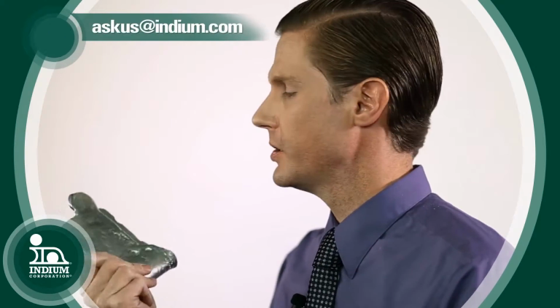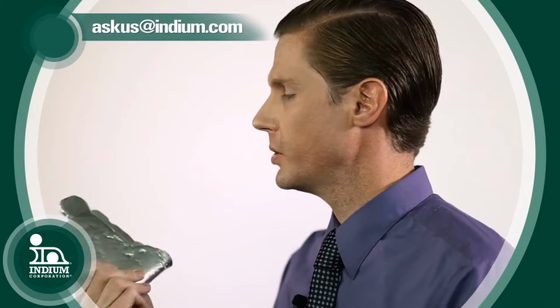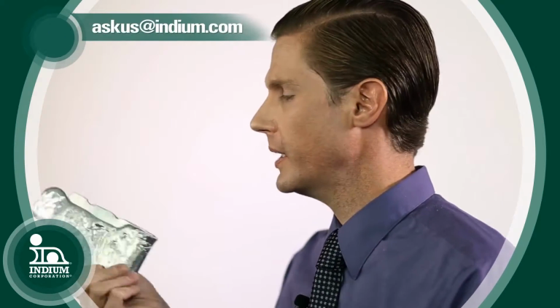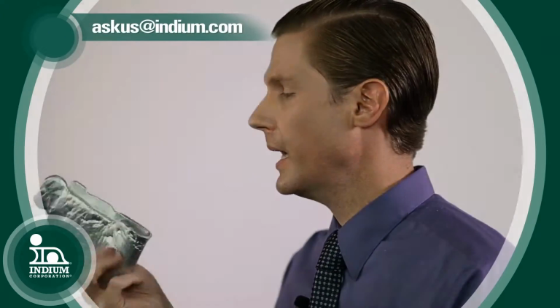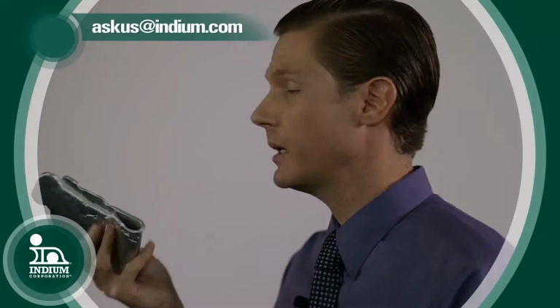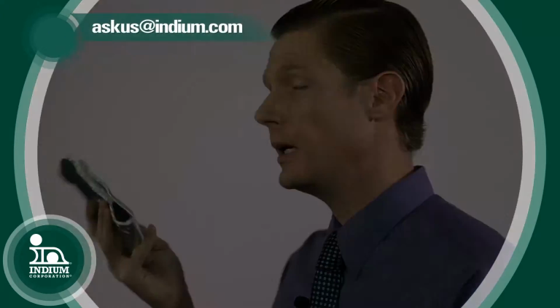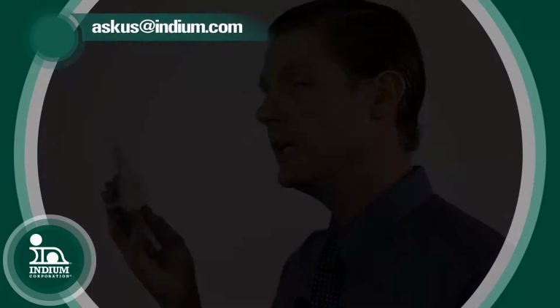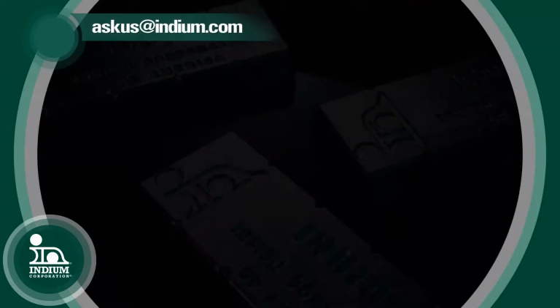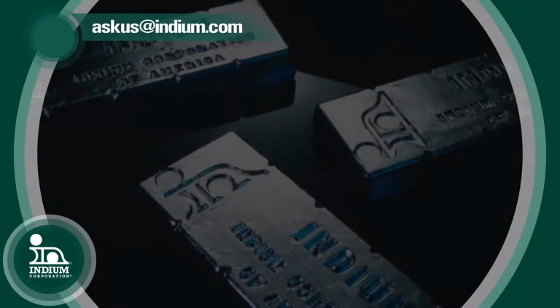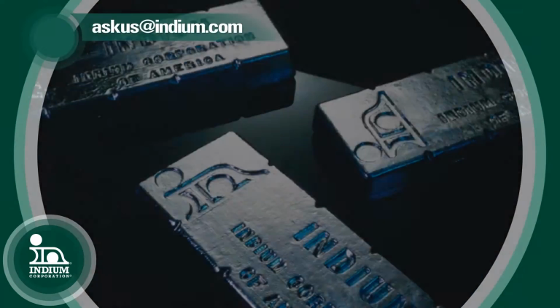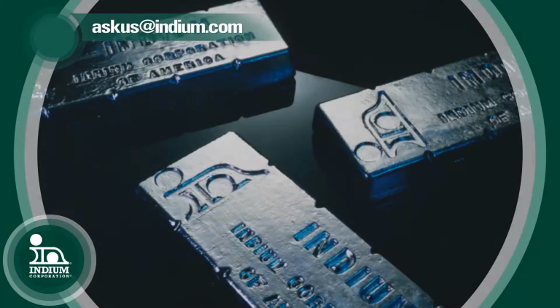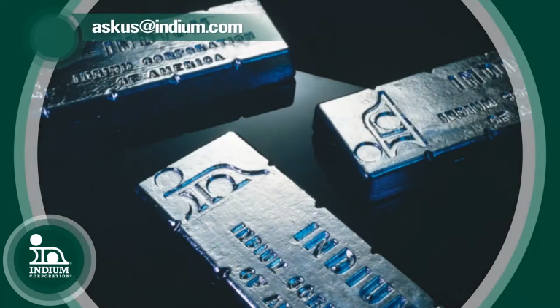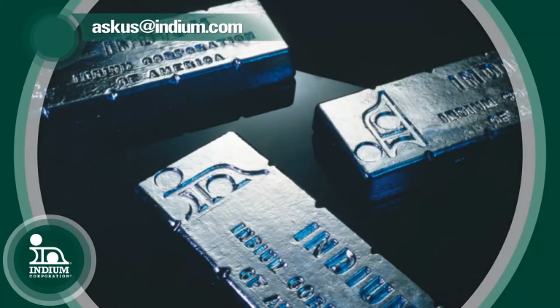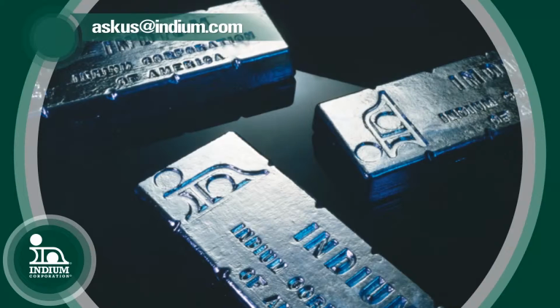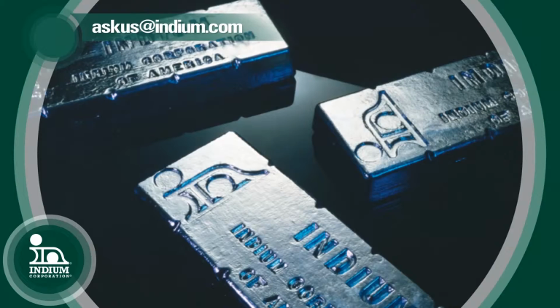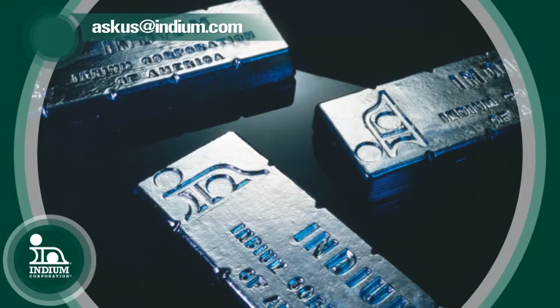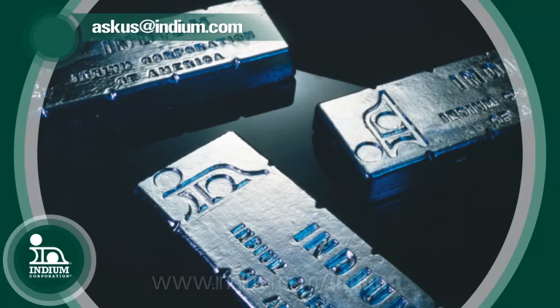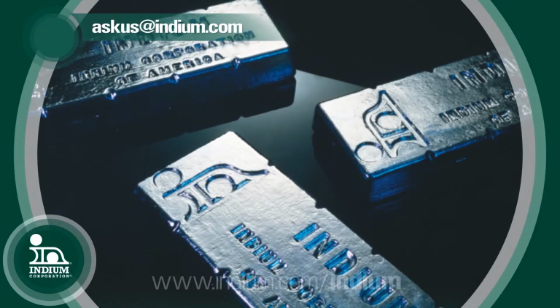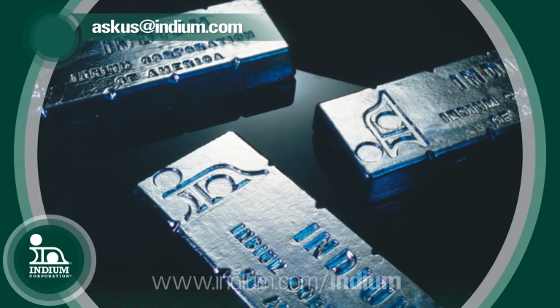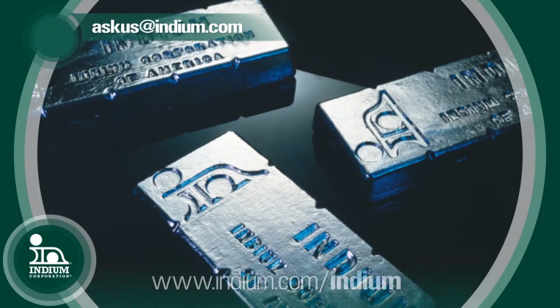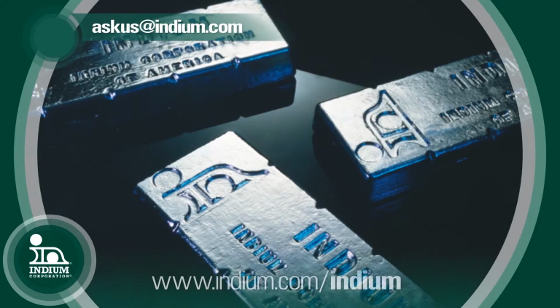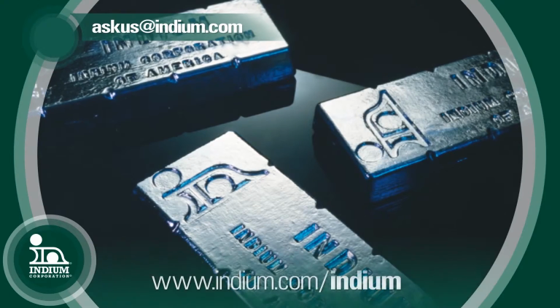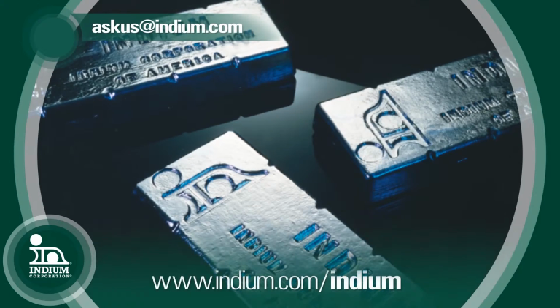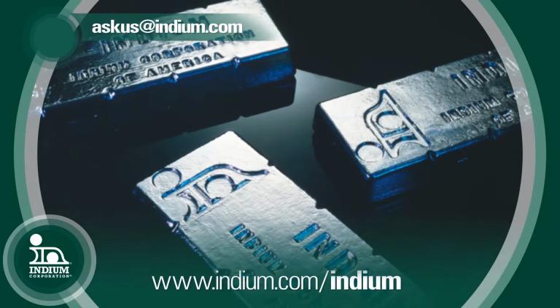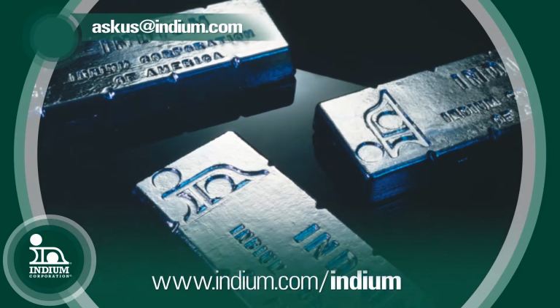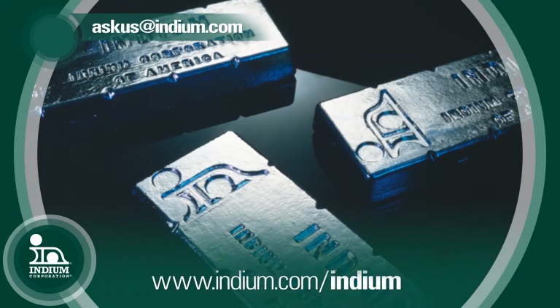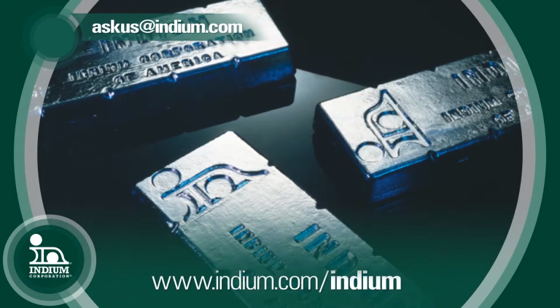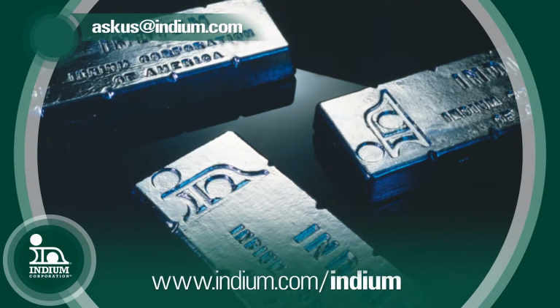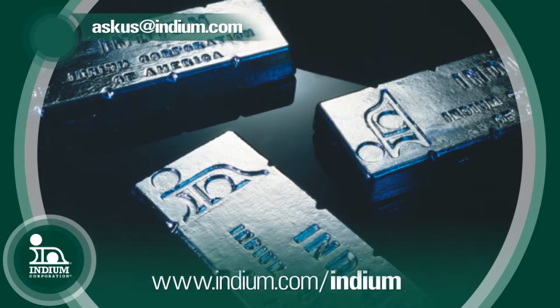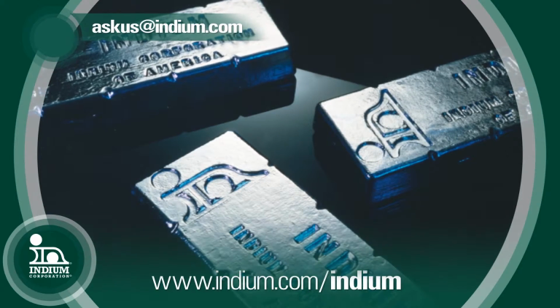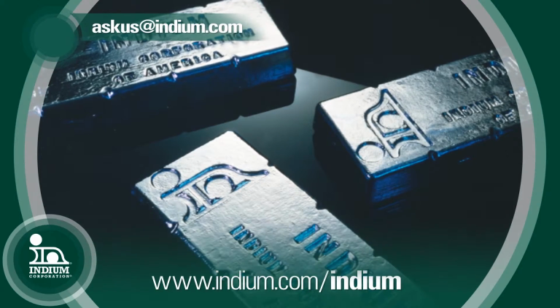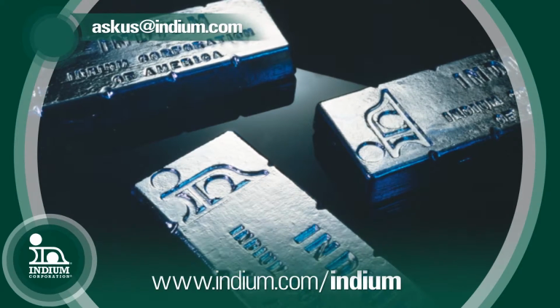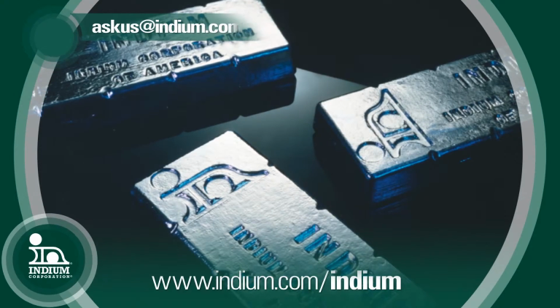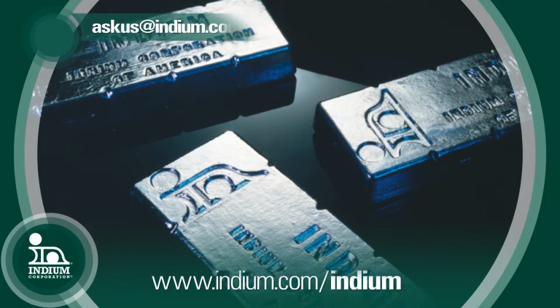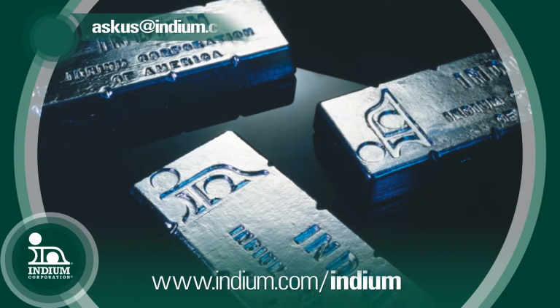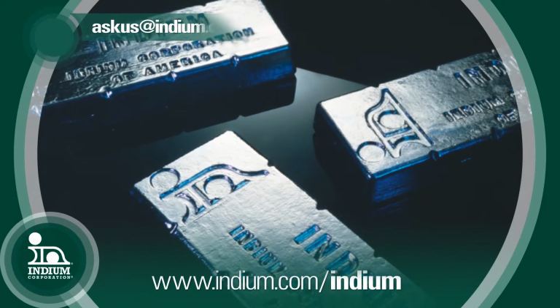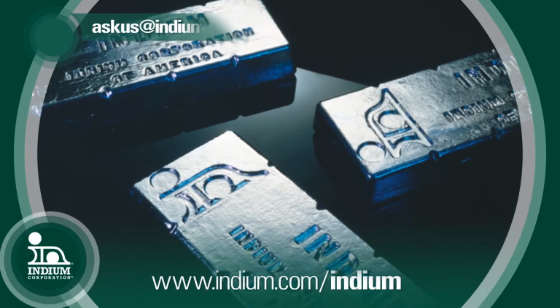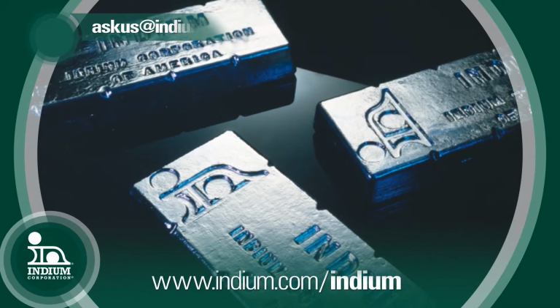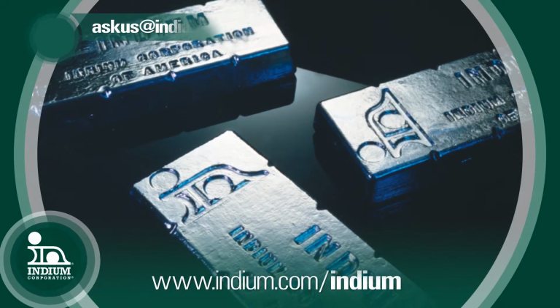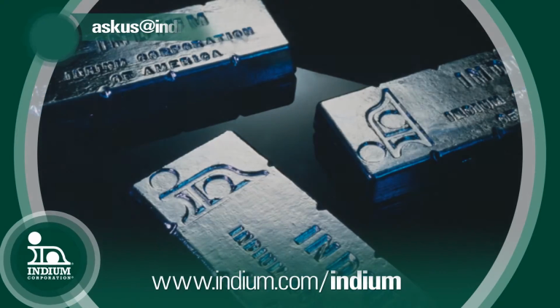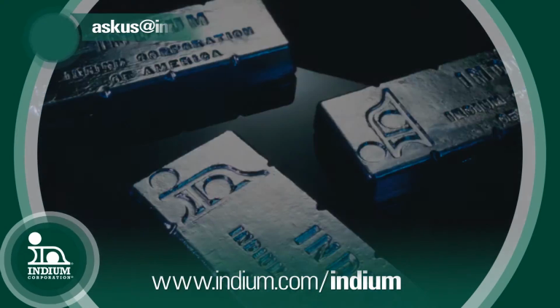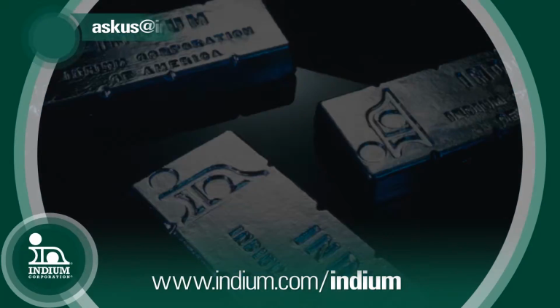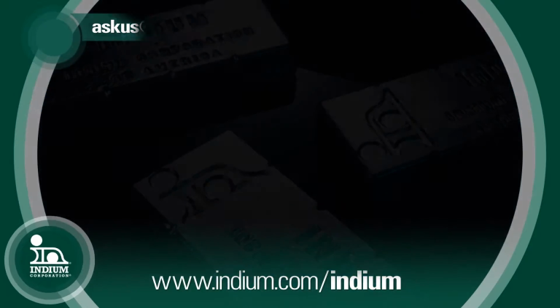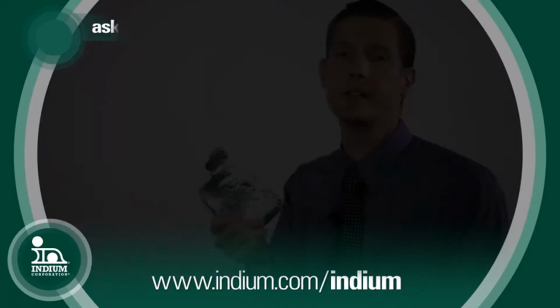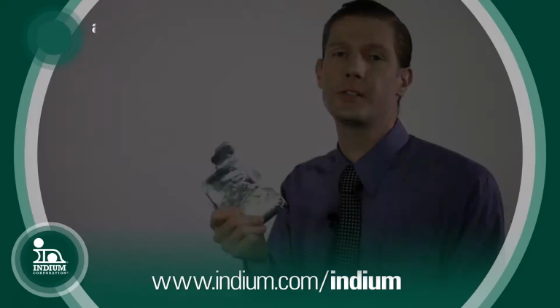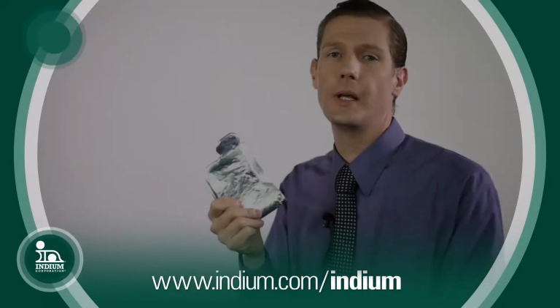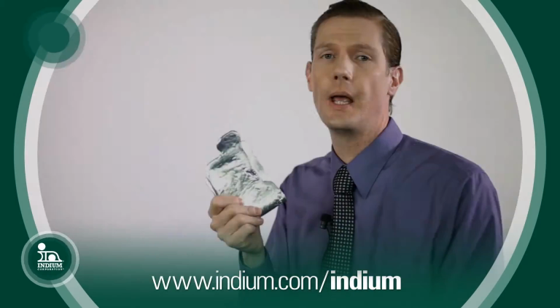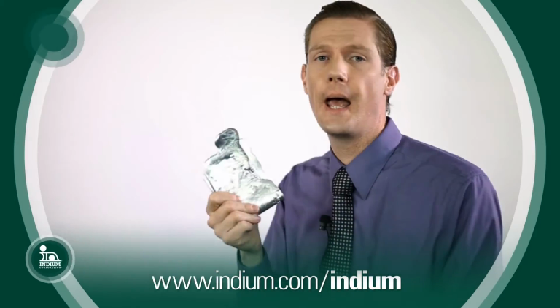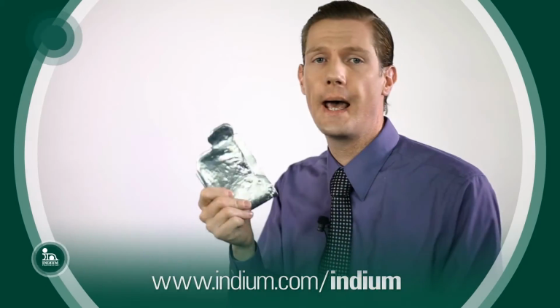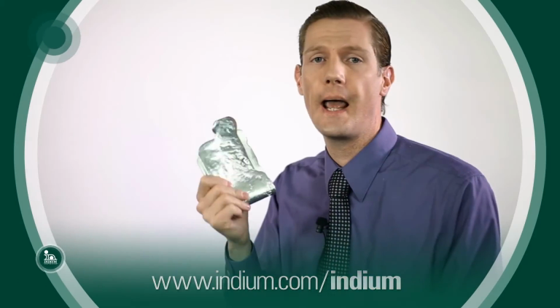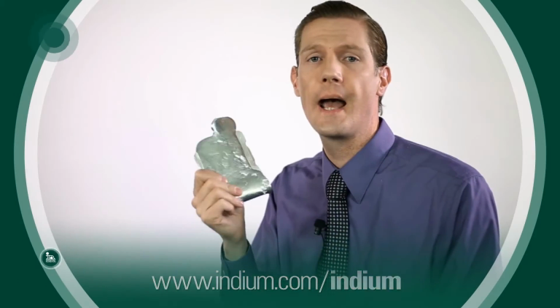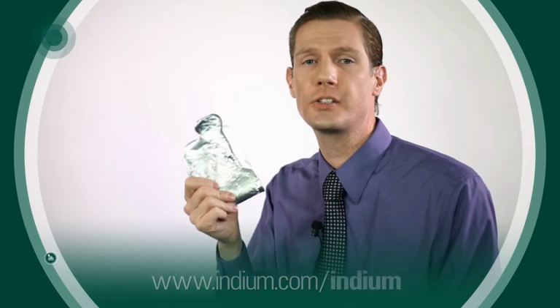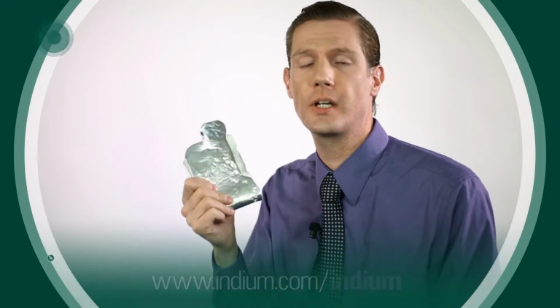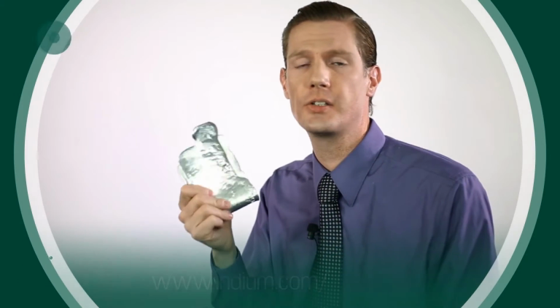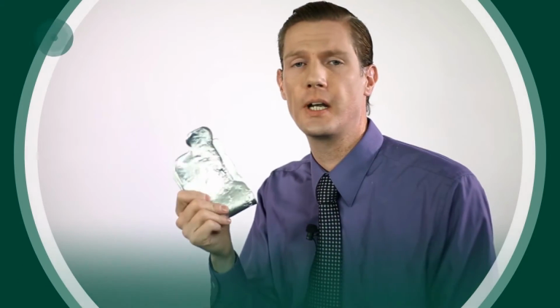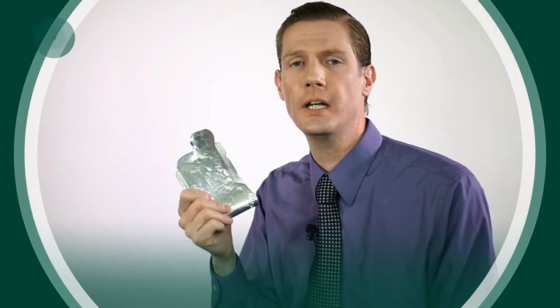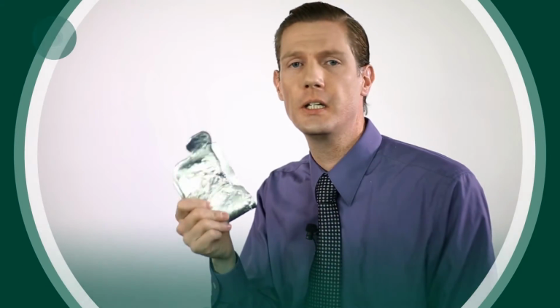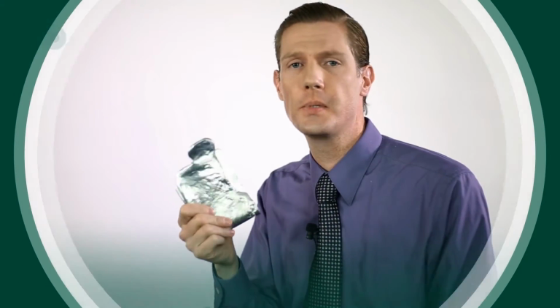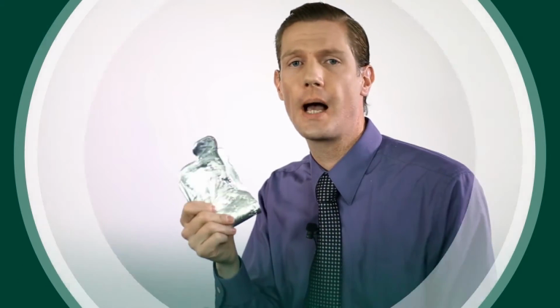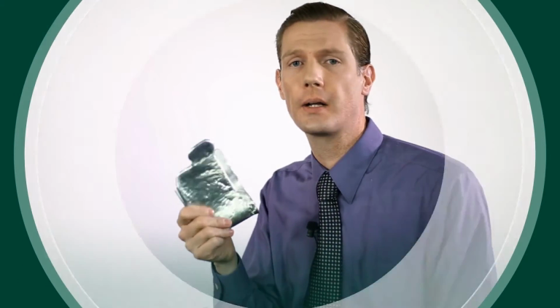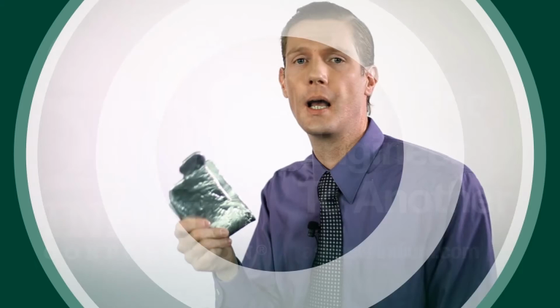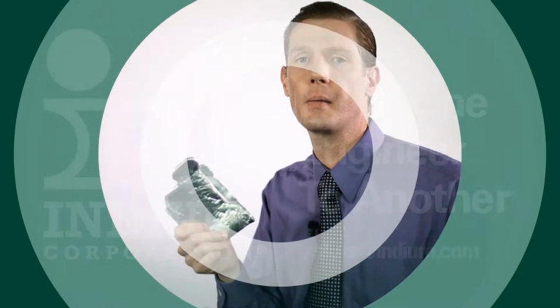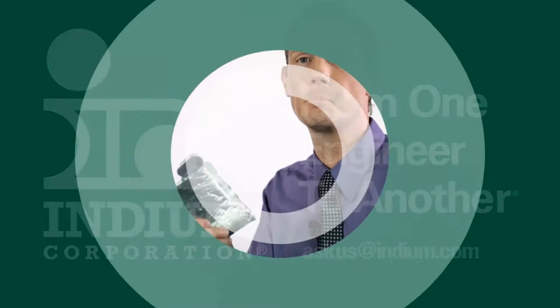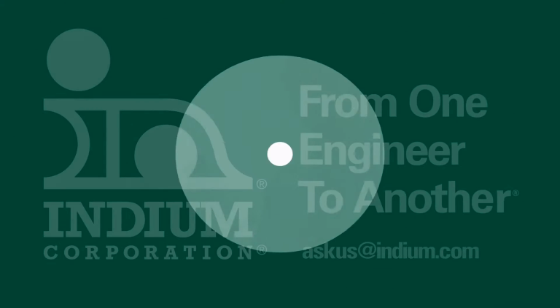So again, indium is a really versatile metal. If you're interested in it, please contact us at askus@indium.com.